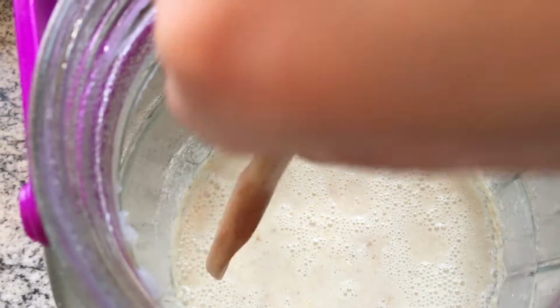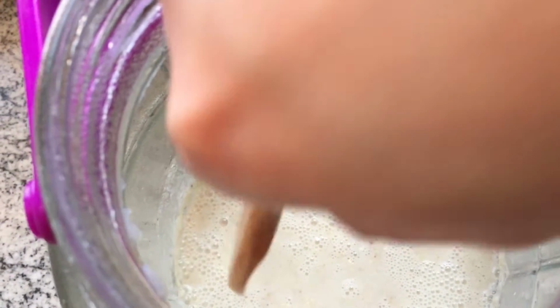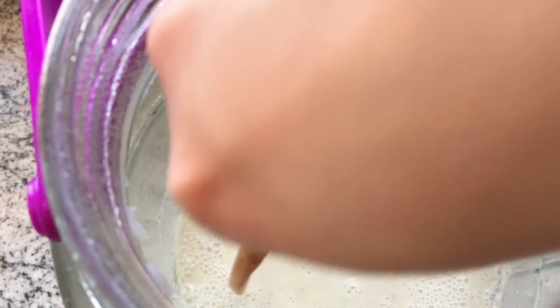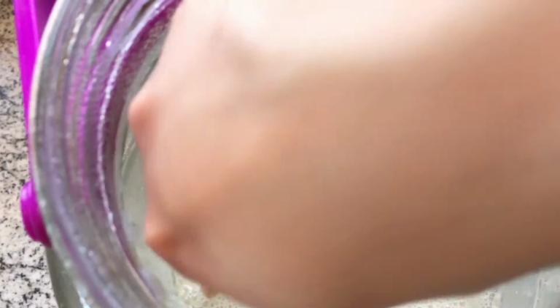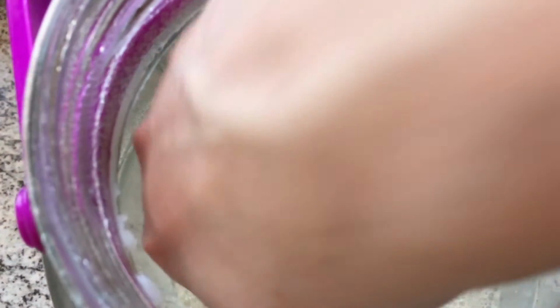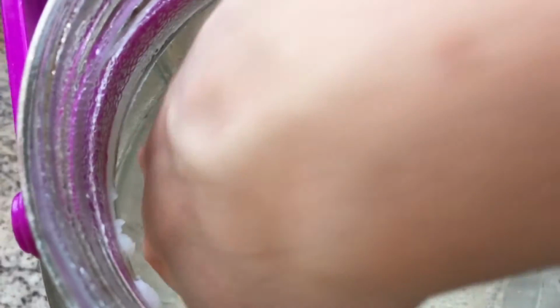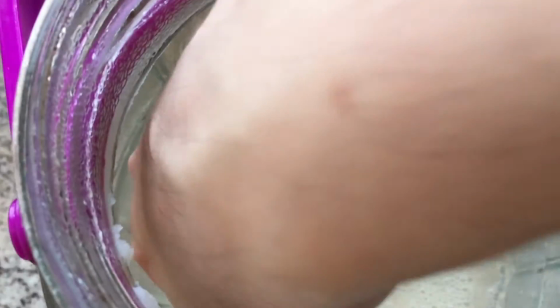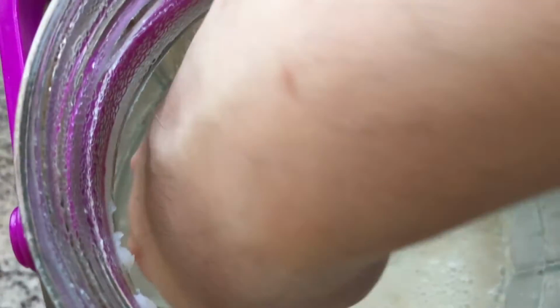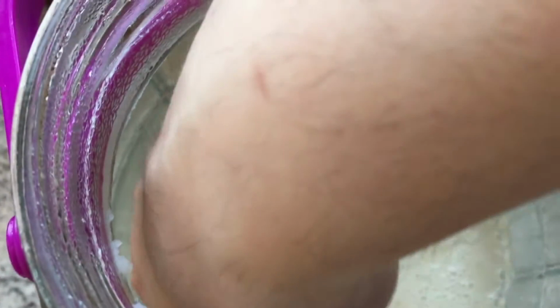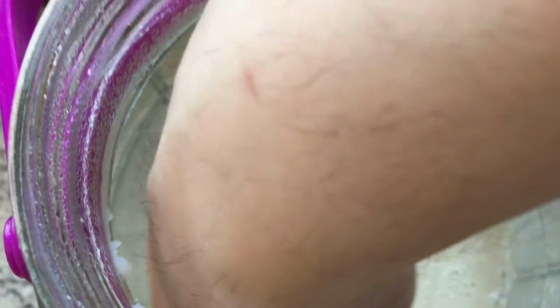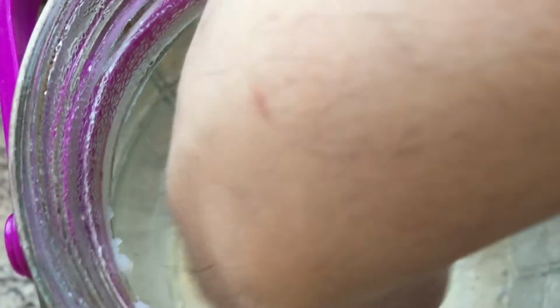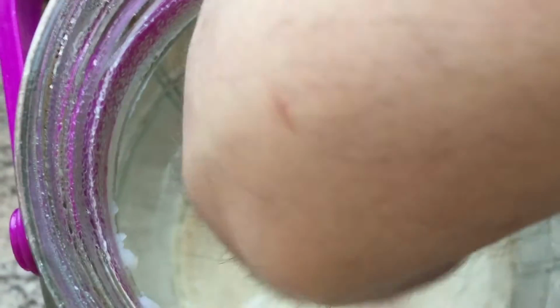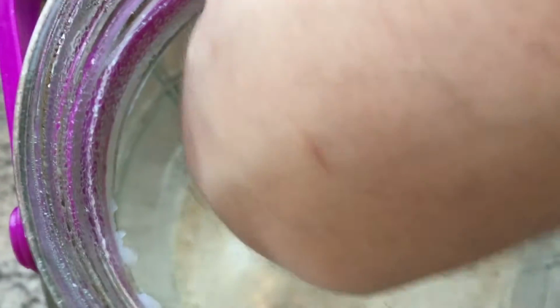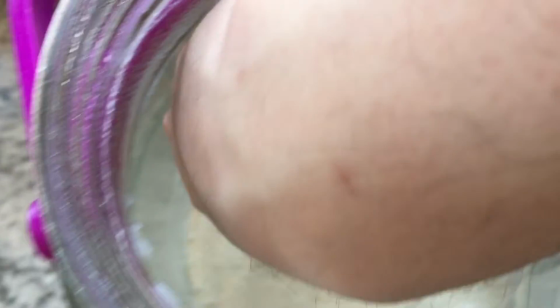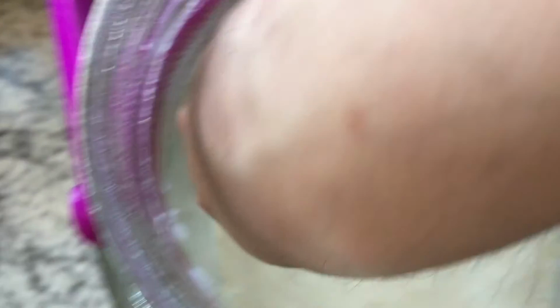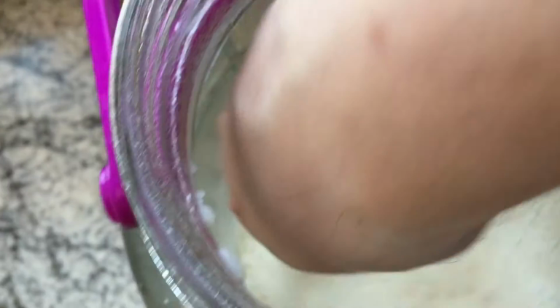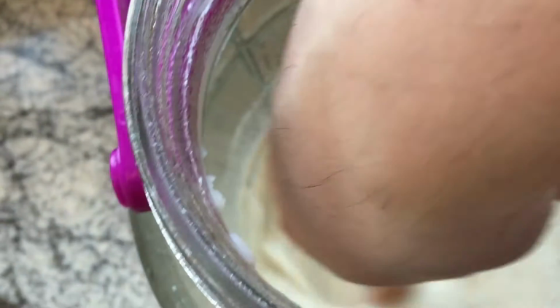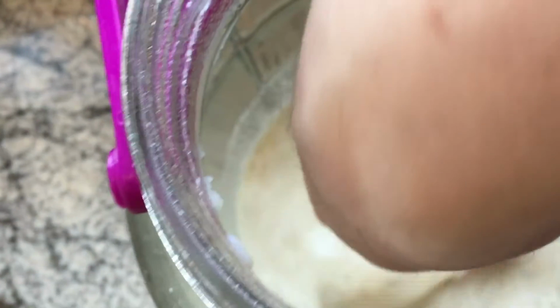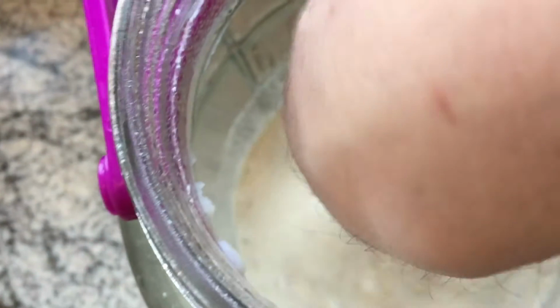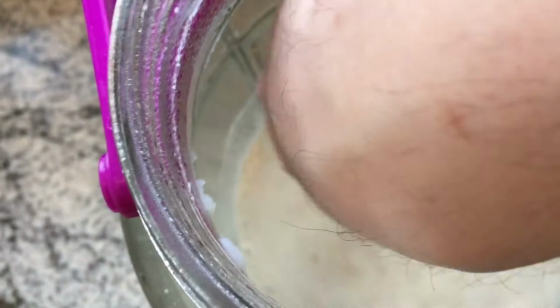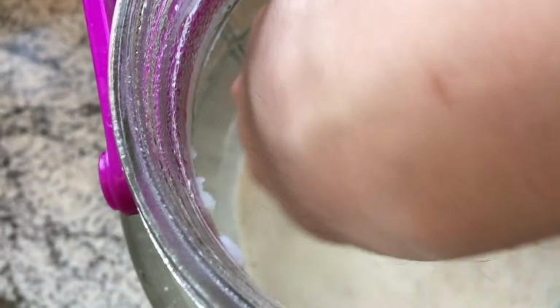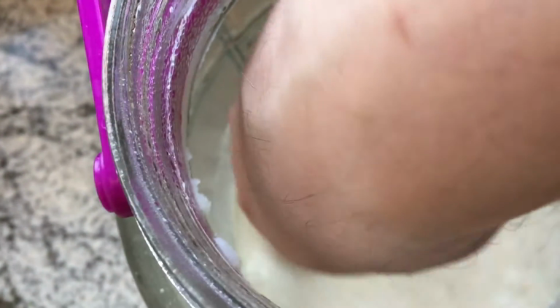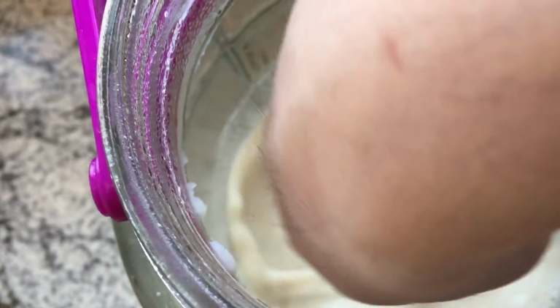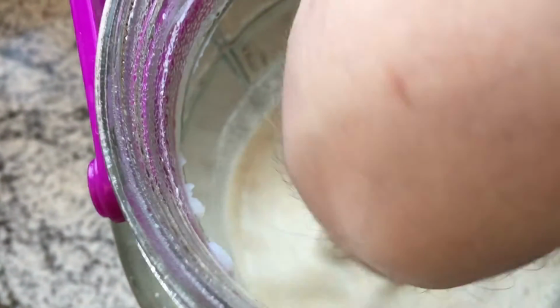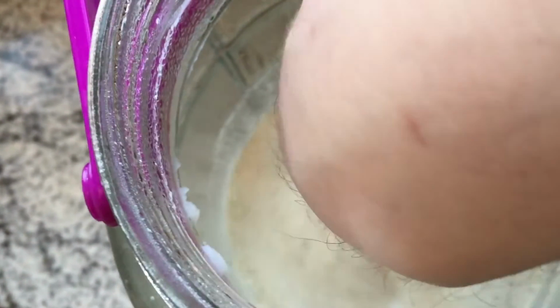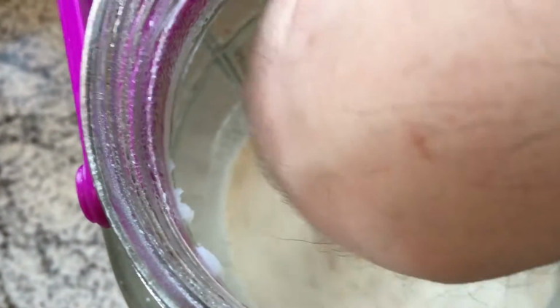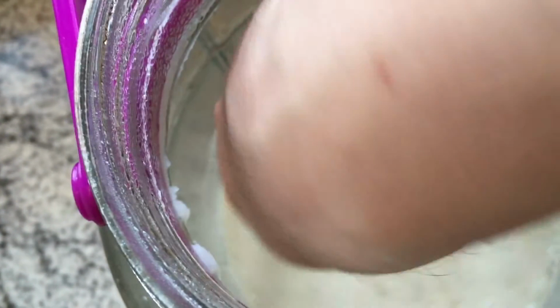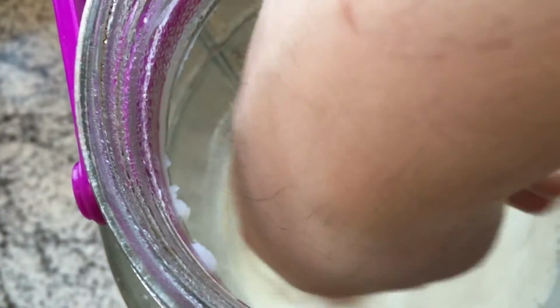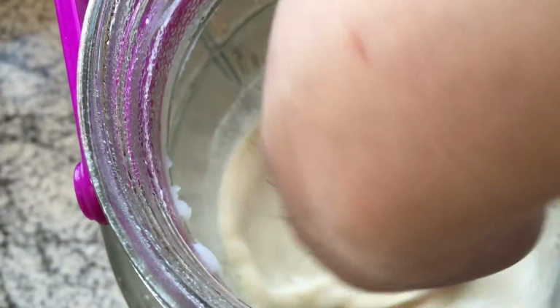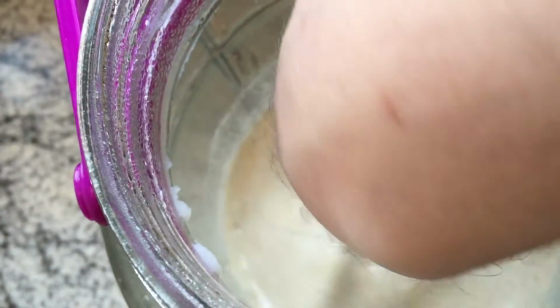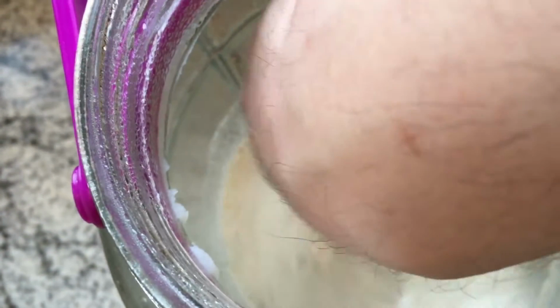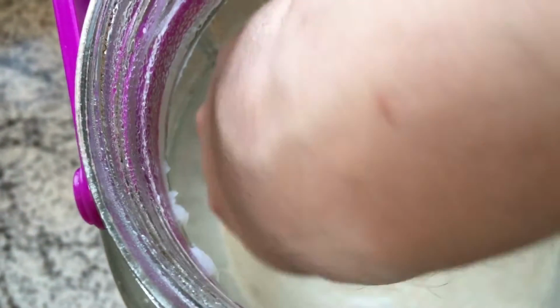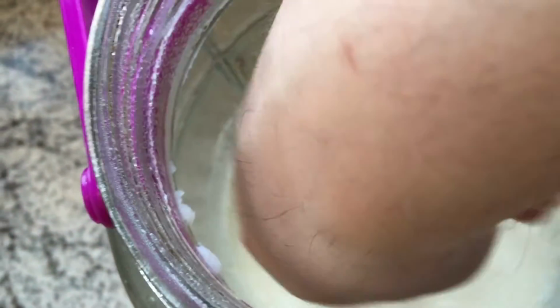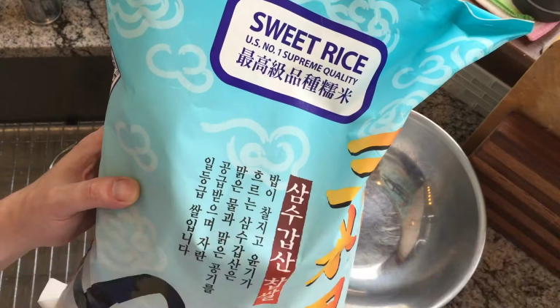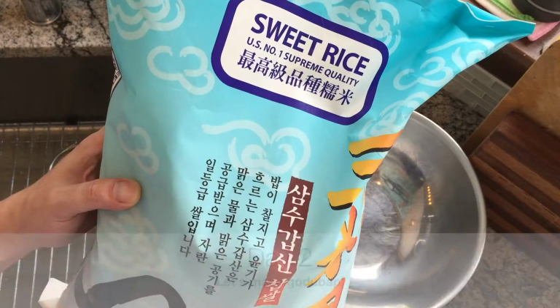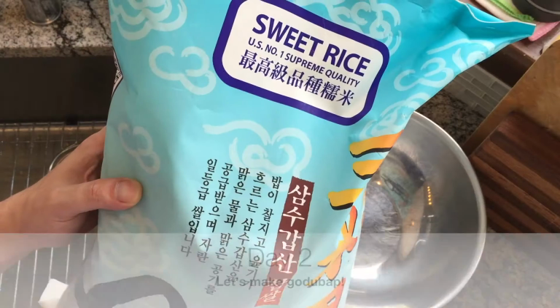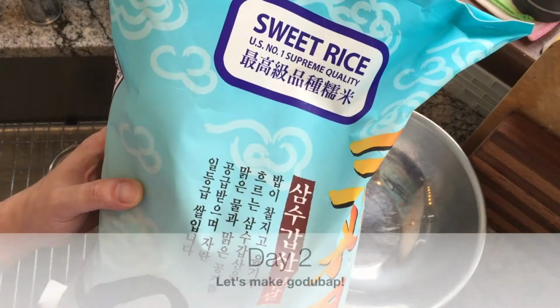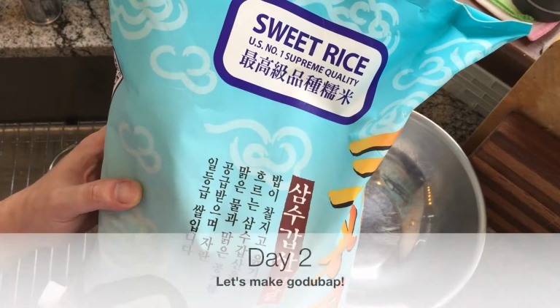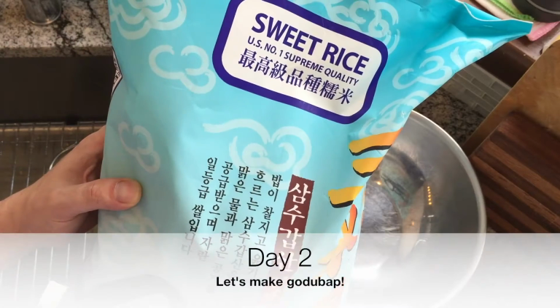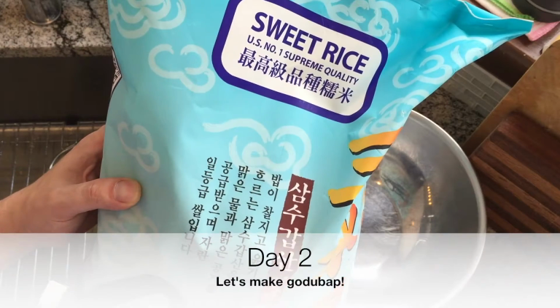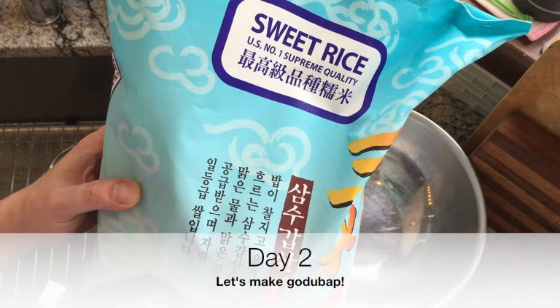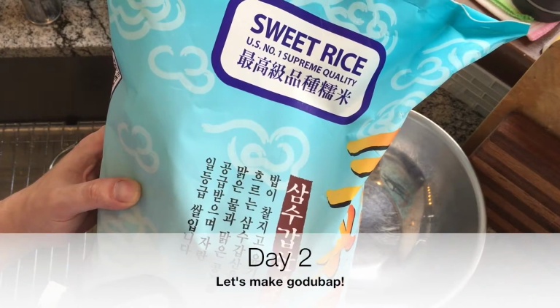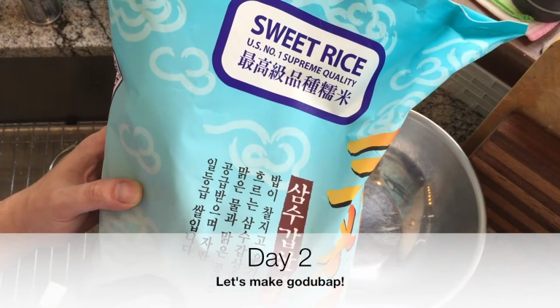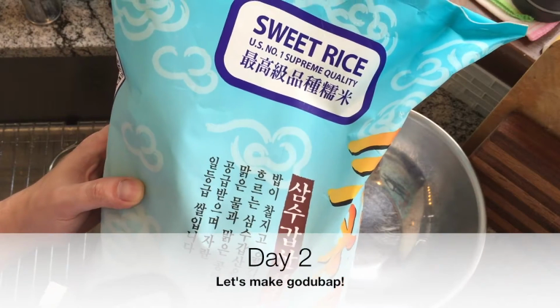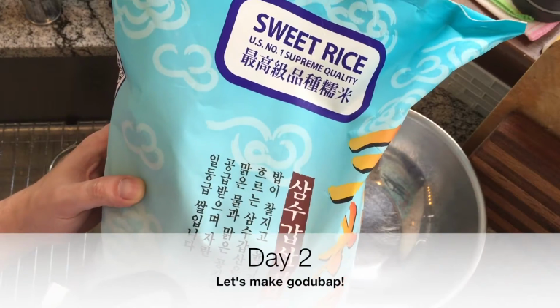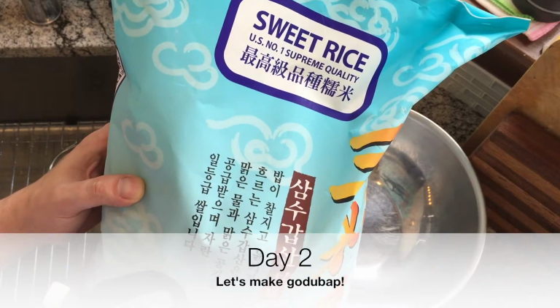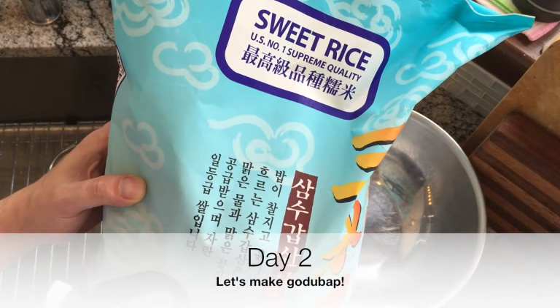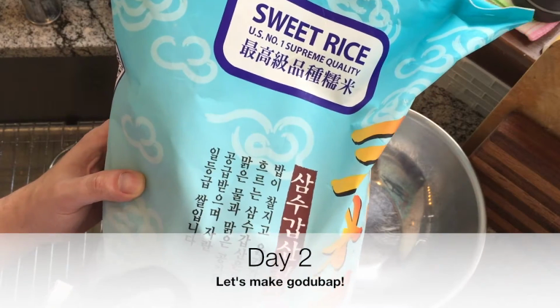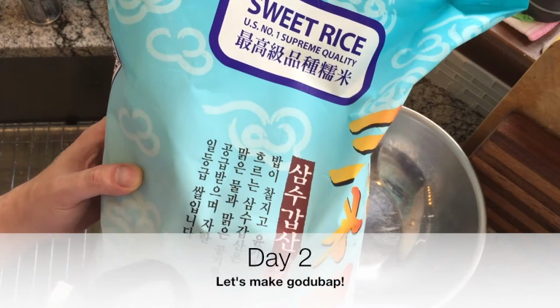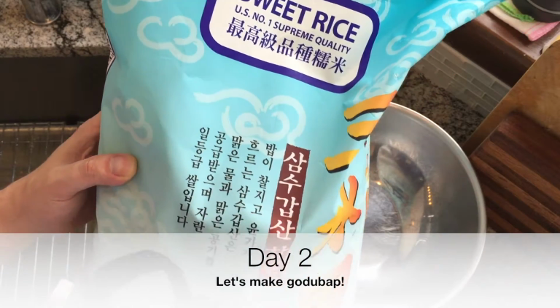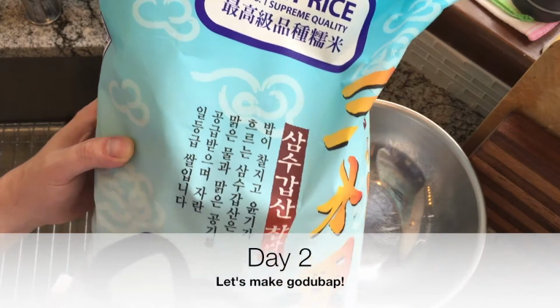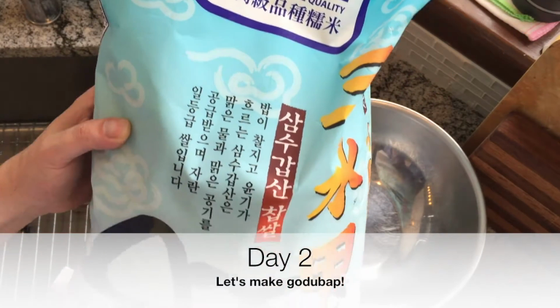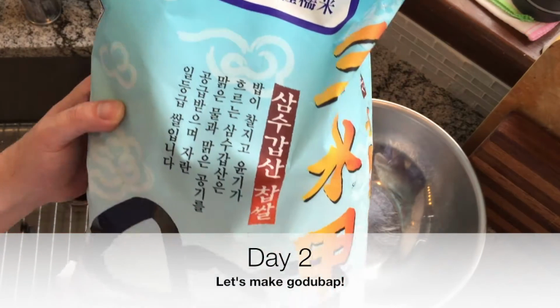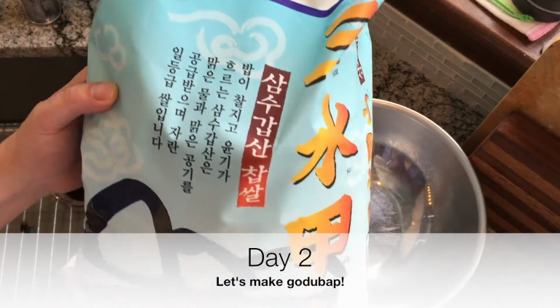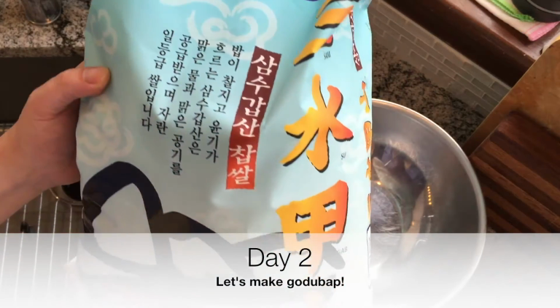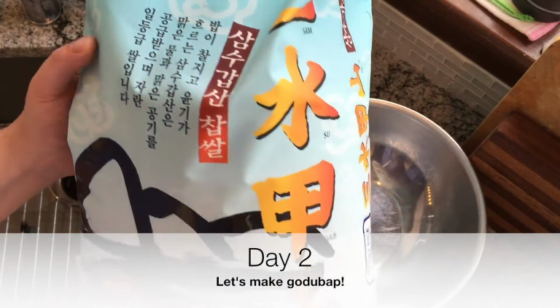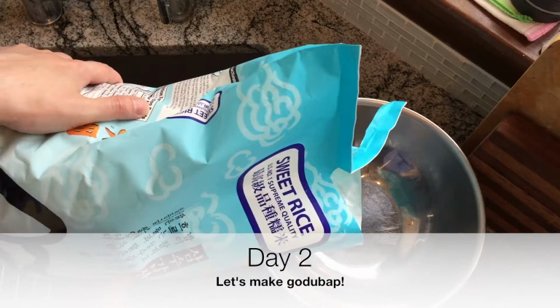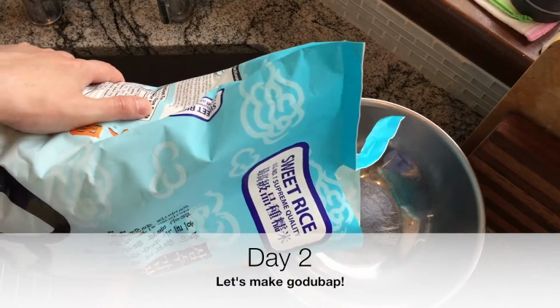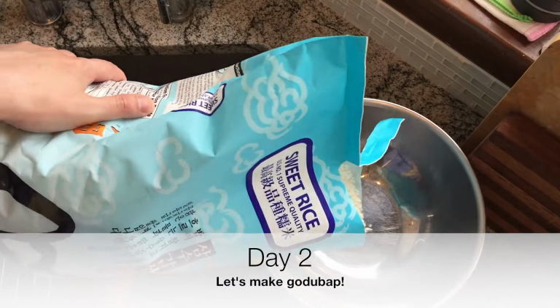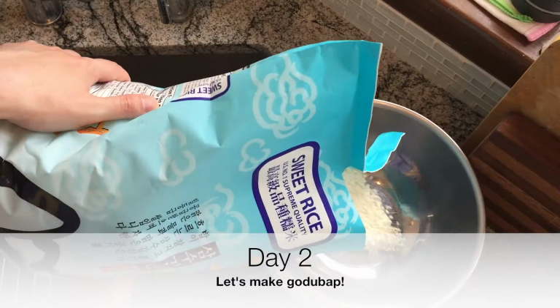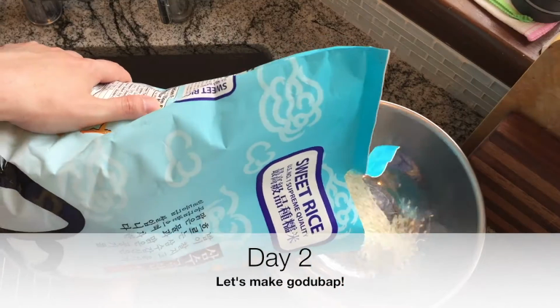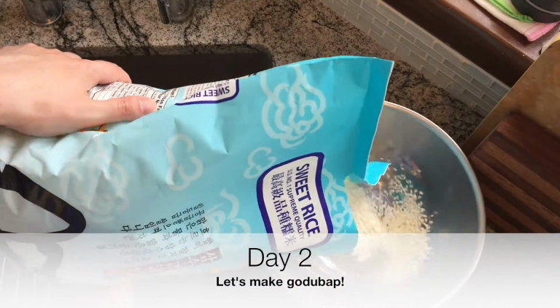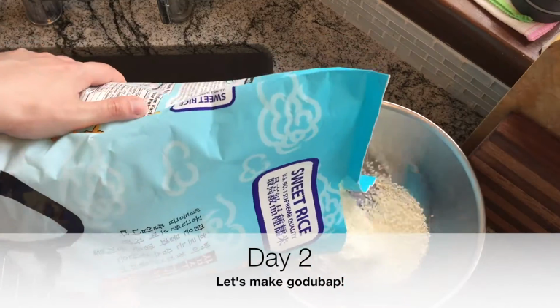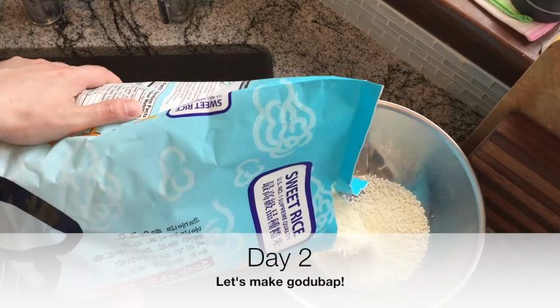It's fermenting. Stir it twice a day for two days. Then on day two, let's make the gotubab.